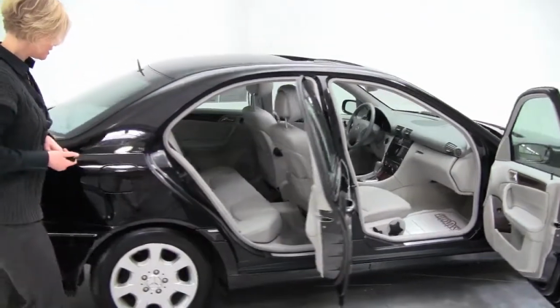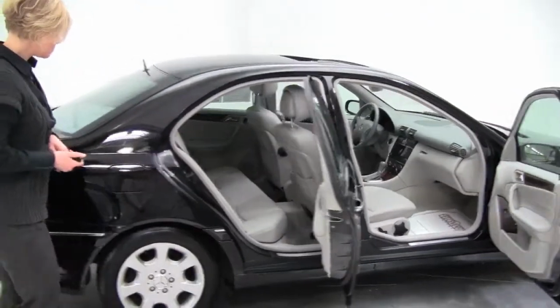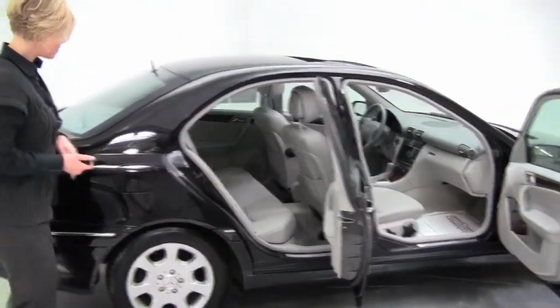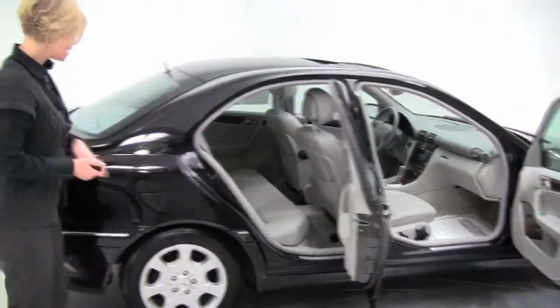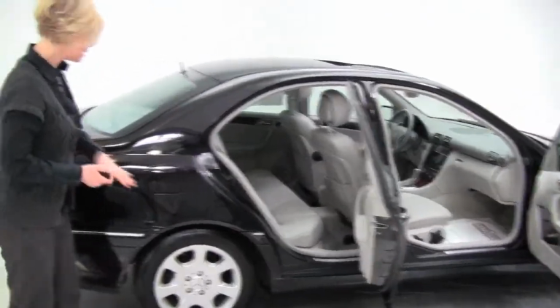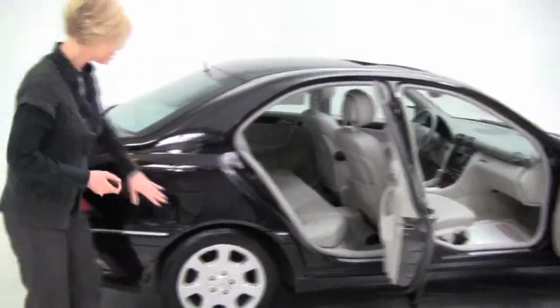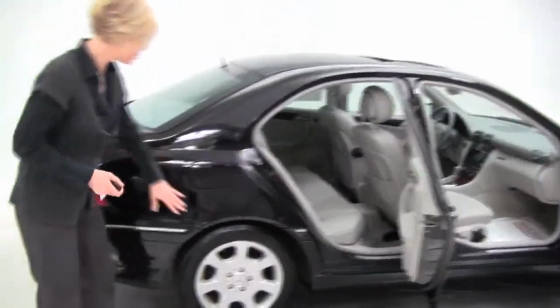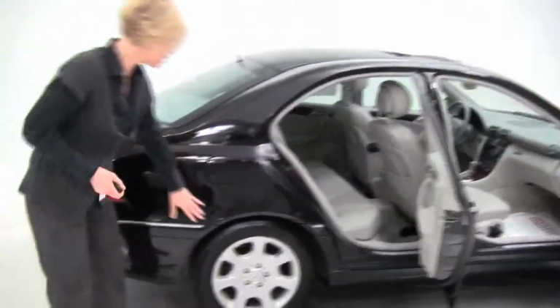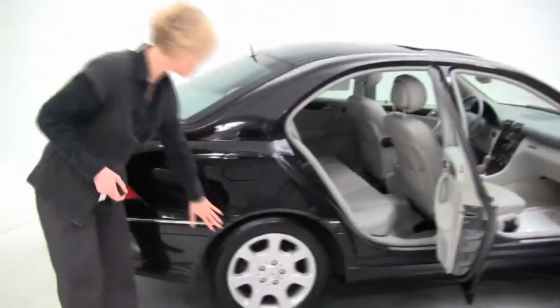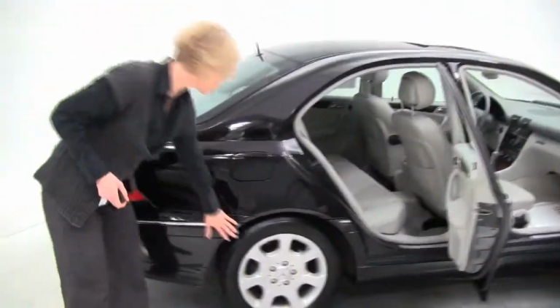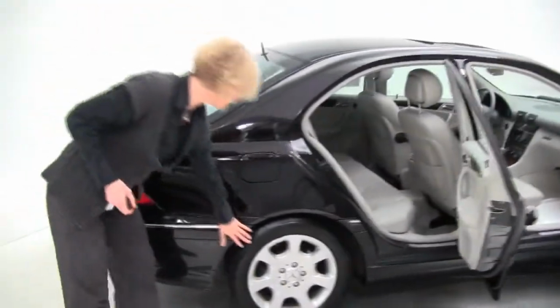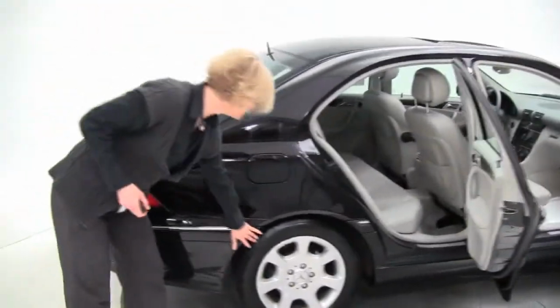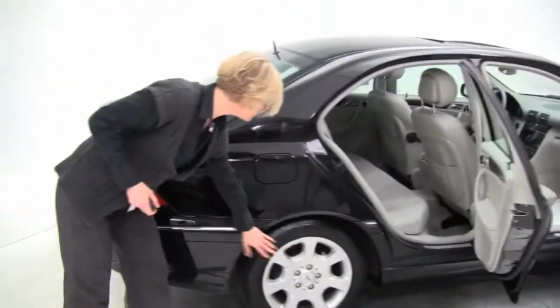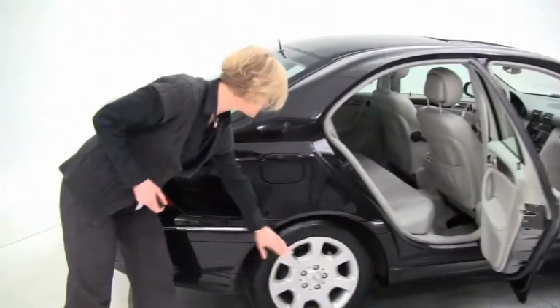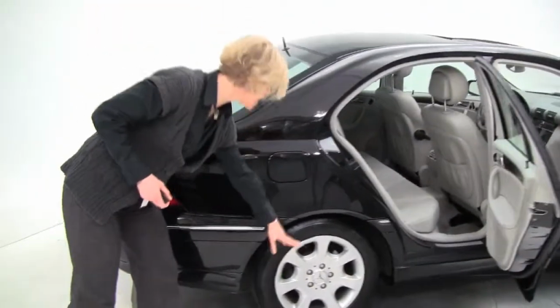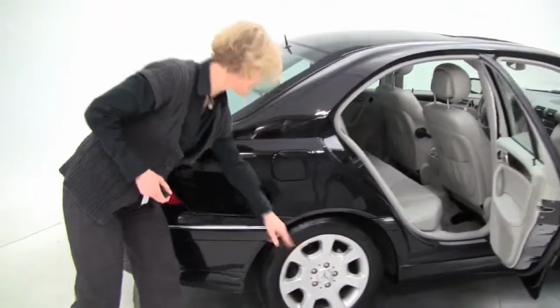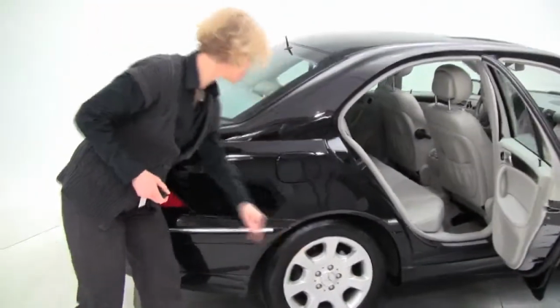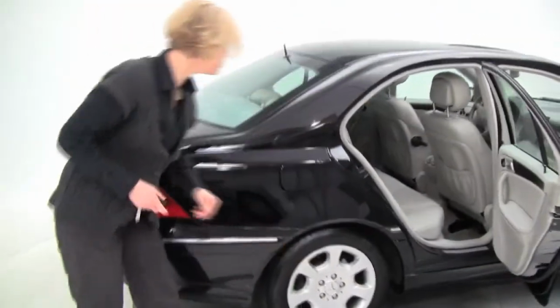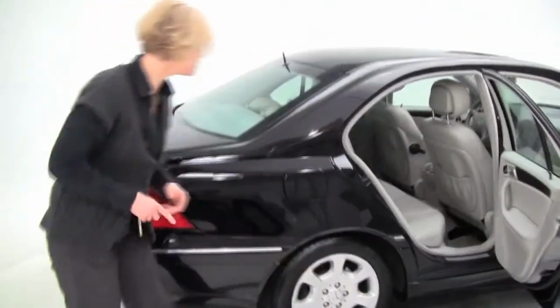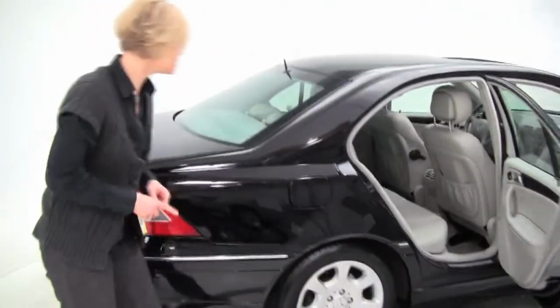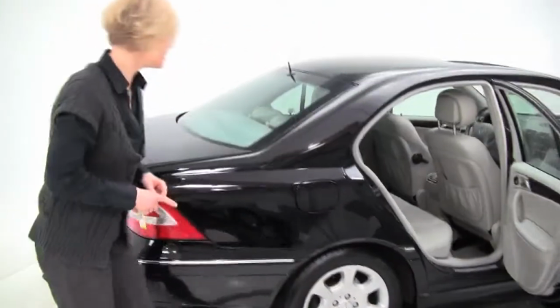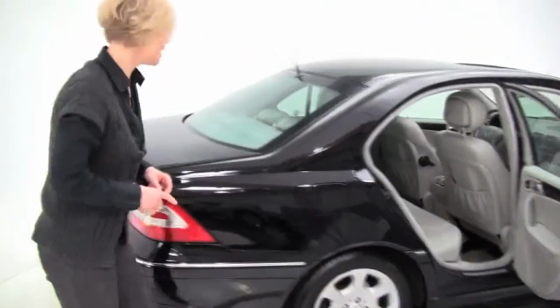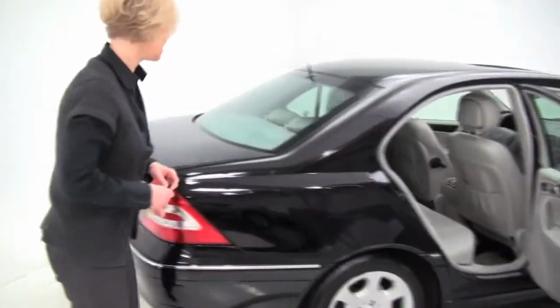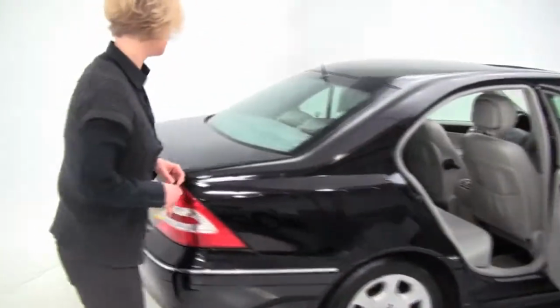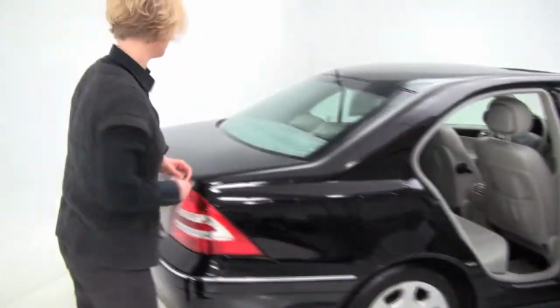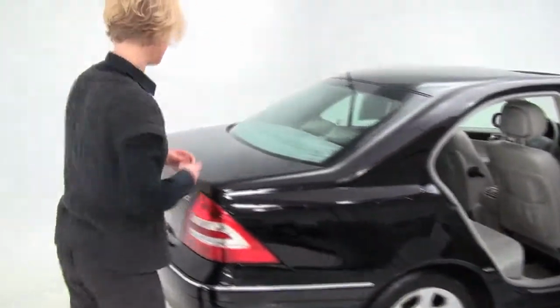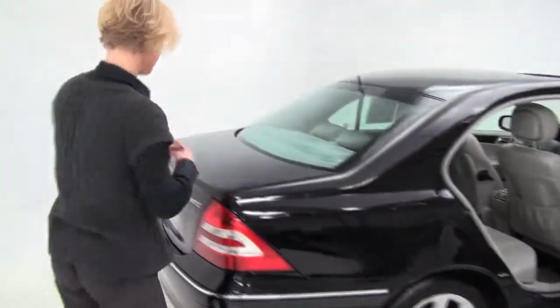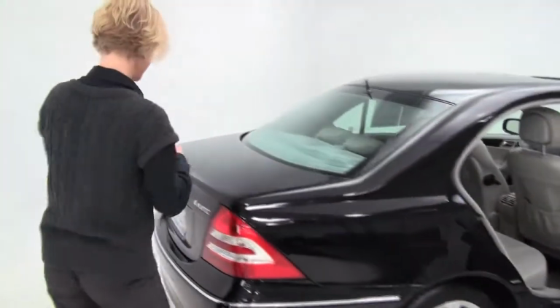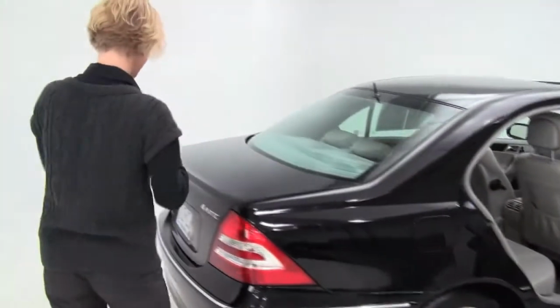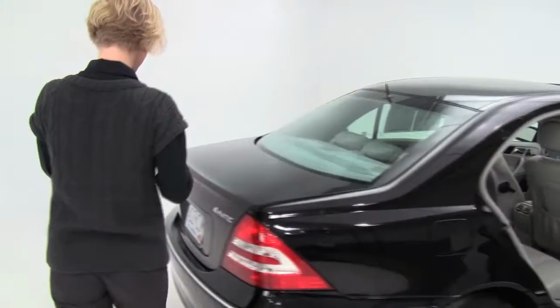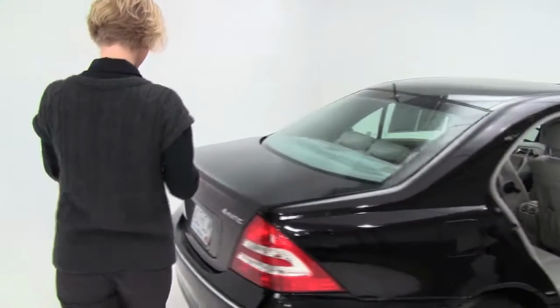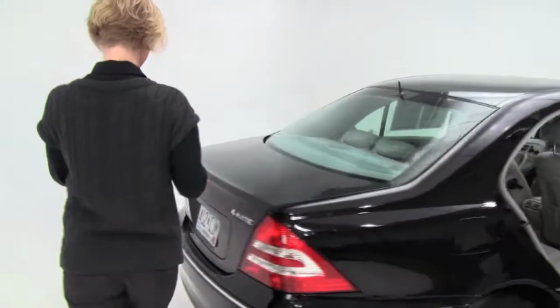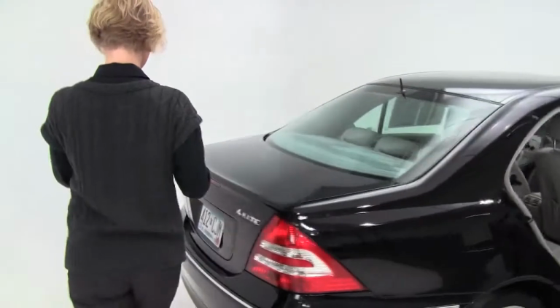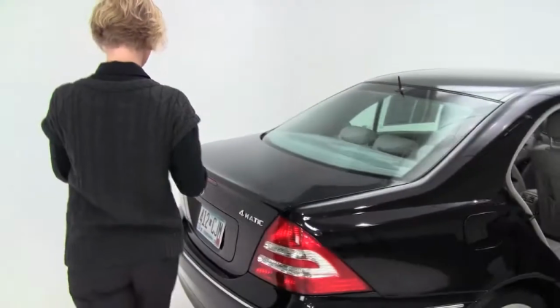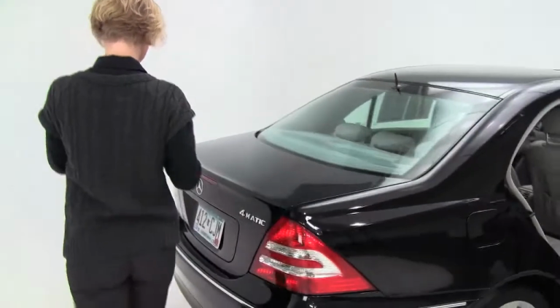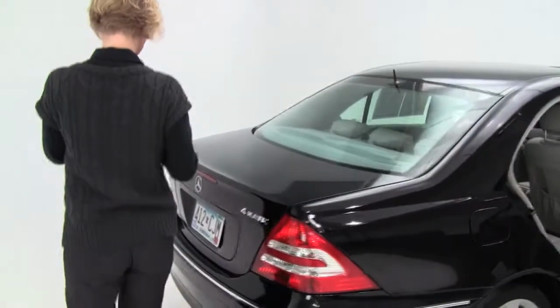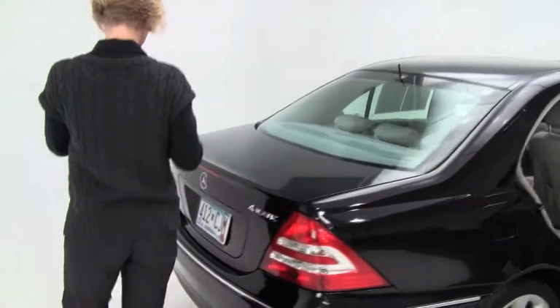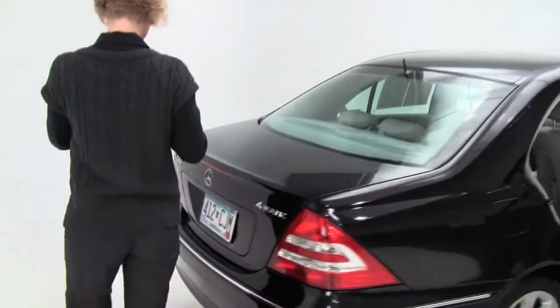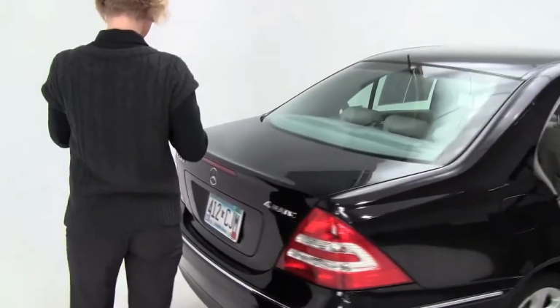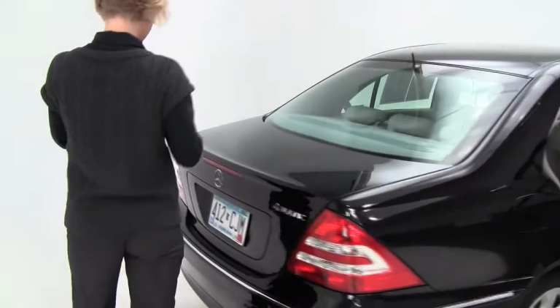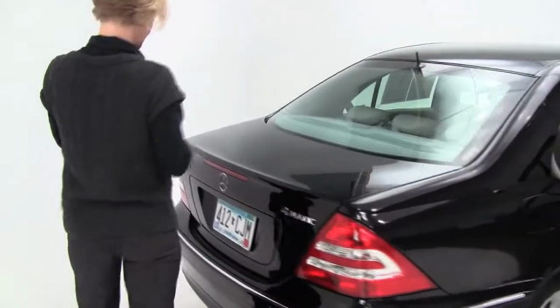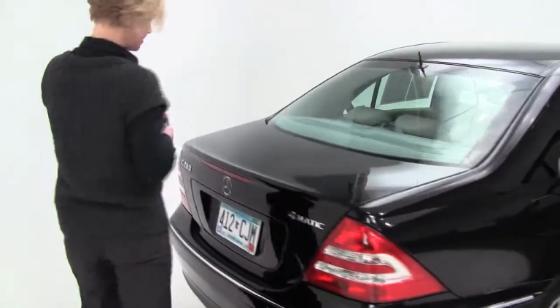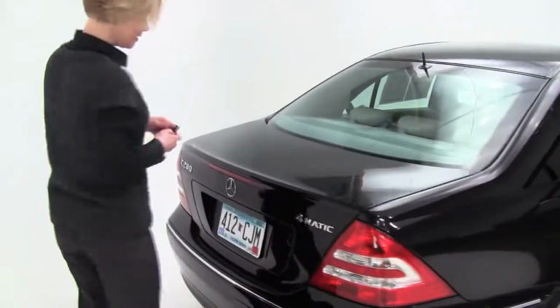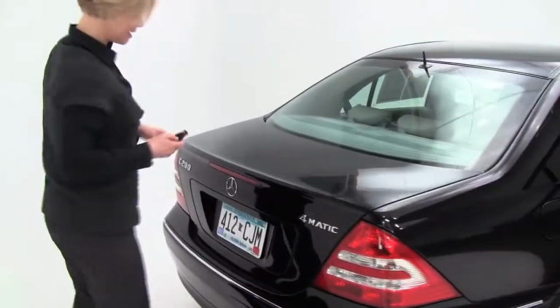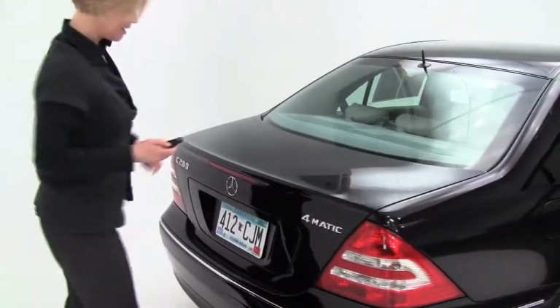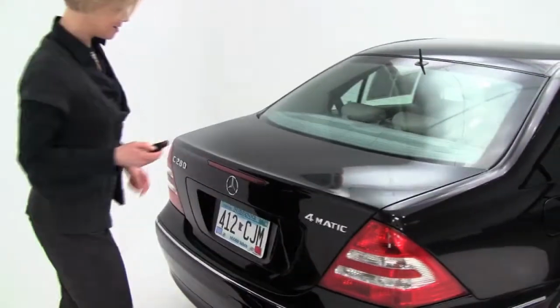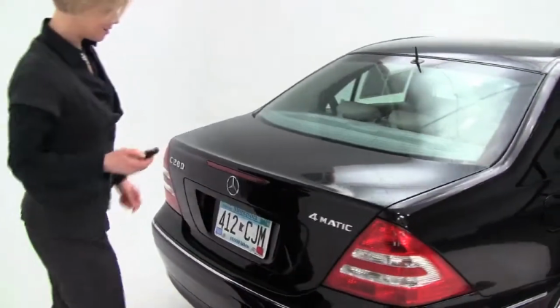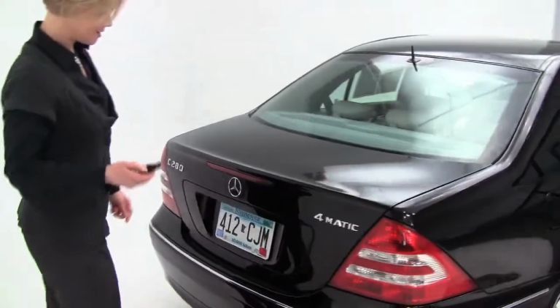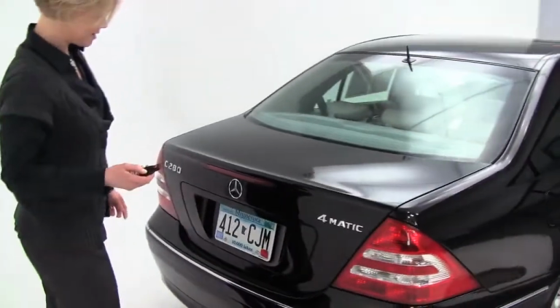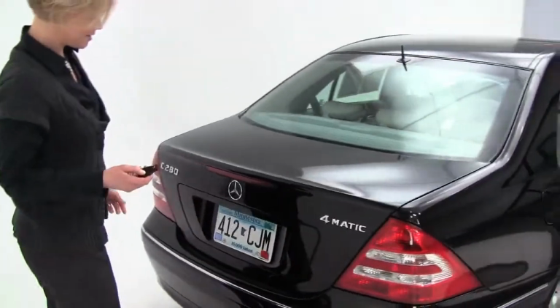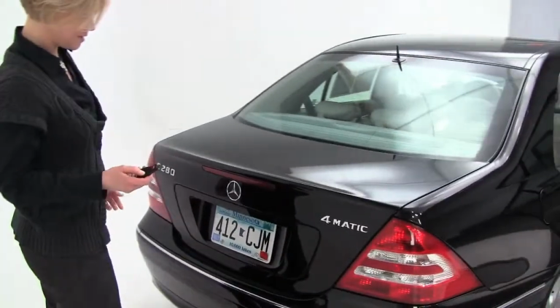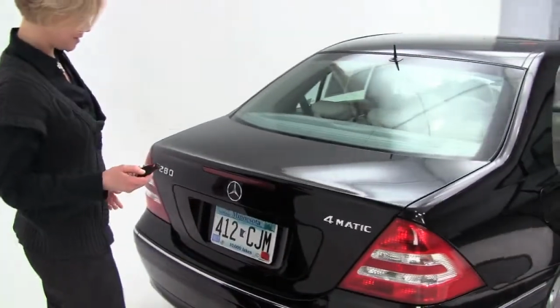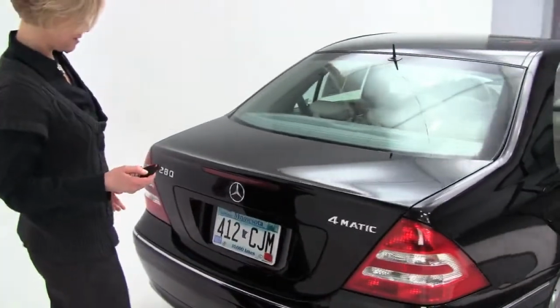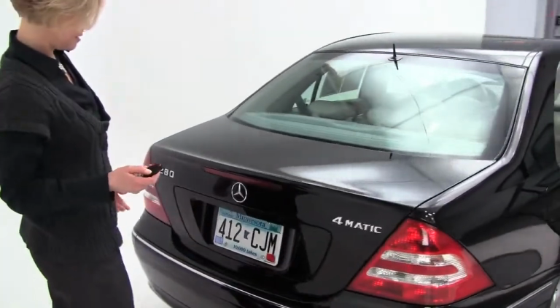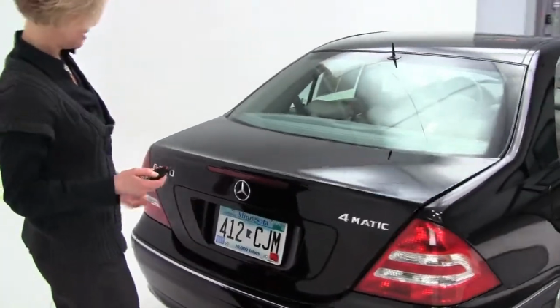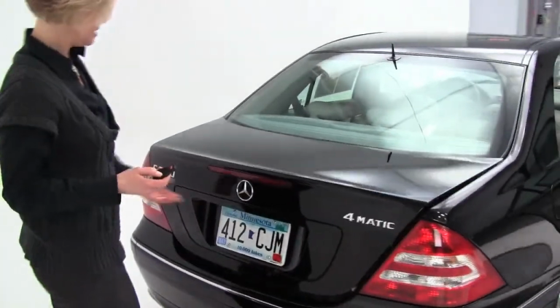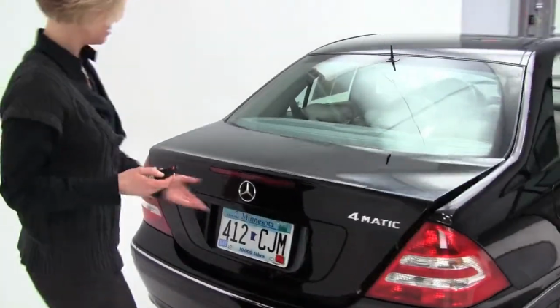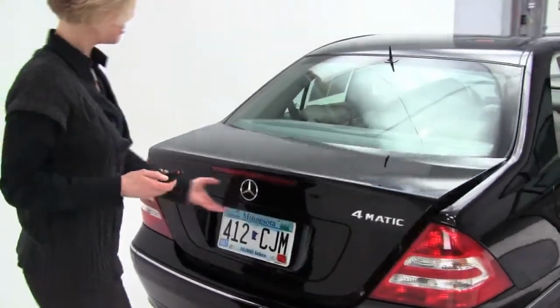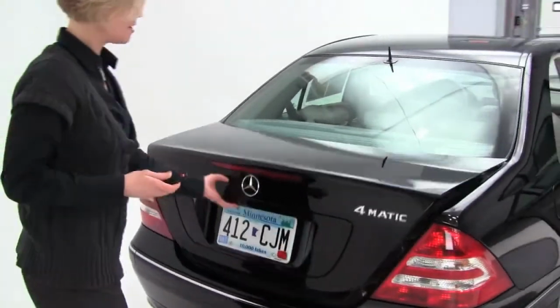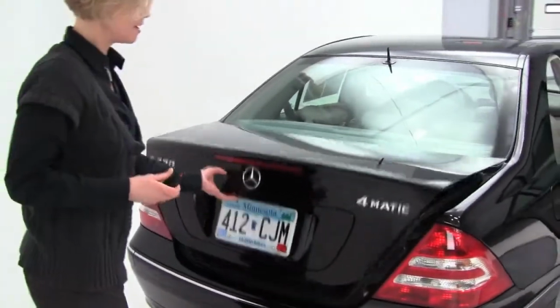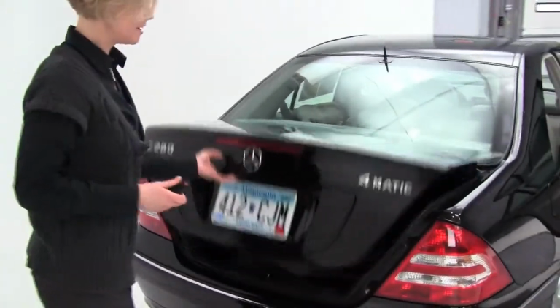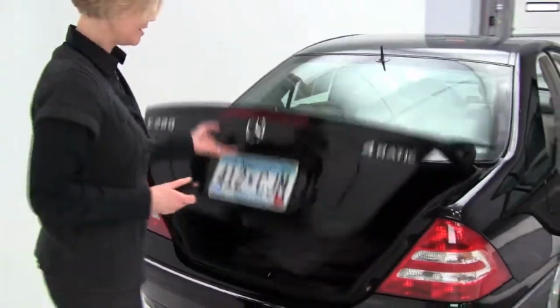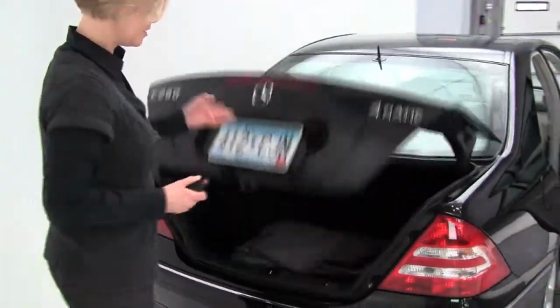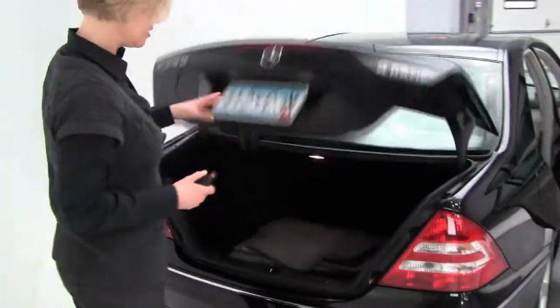You can see the body looks great, brand new tires, alloy wheels. Take a look in the trunk here.